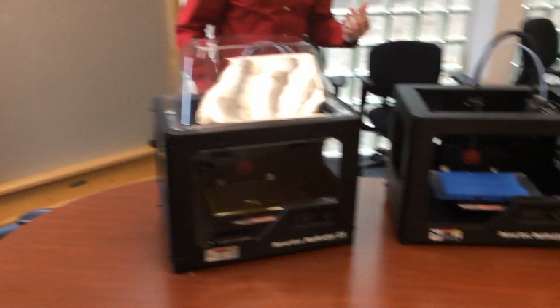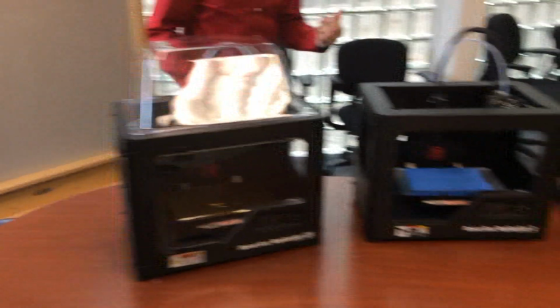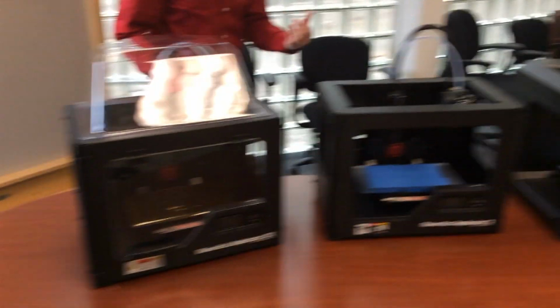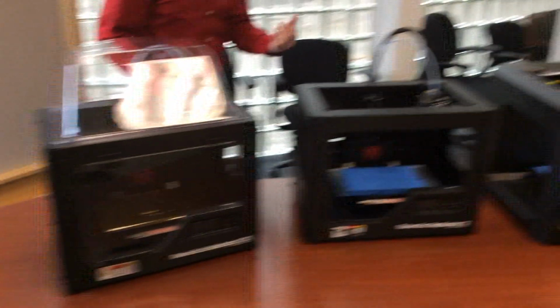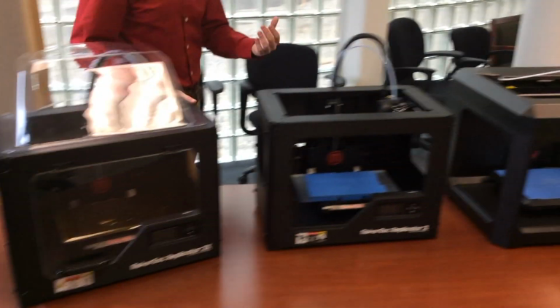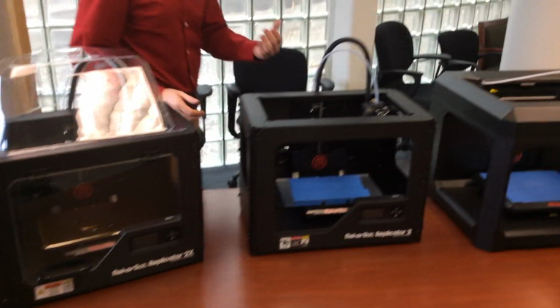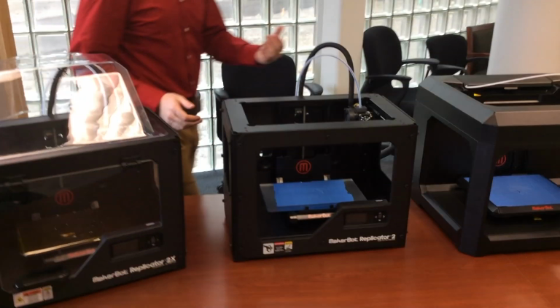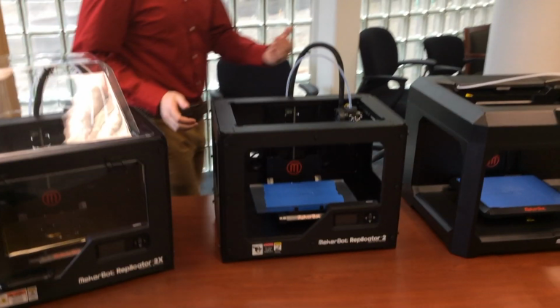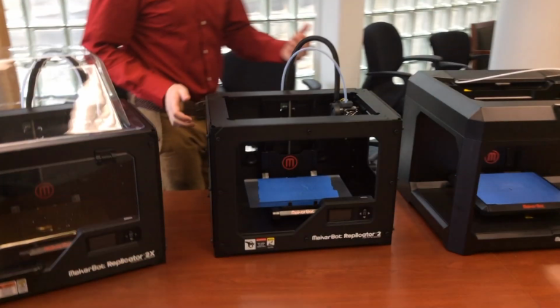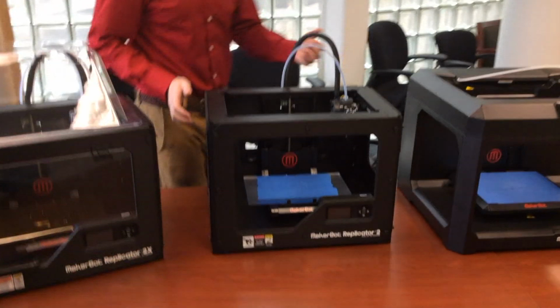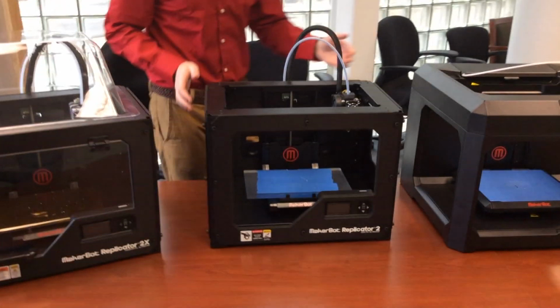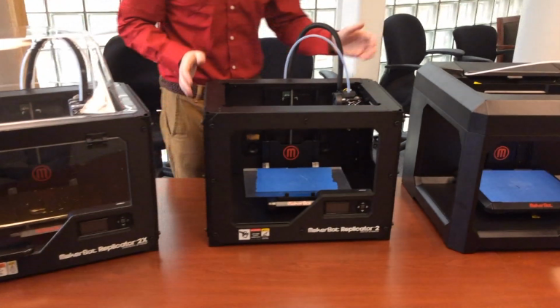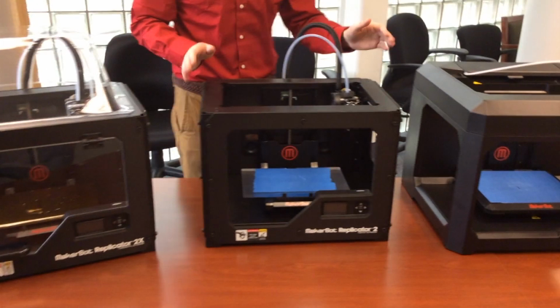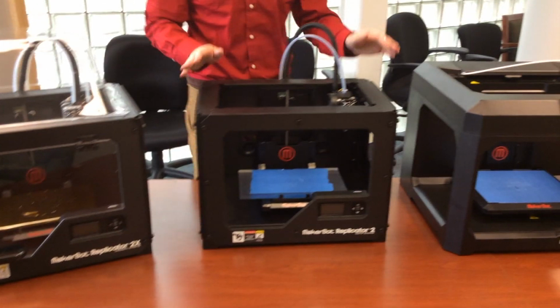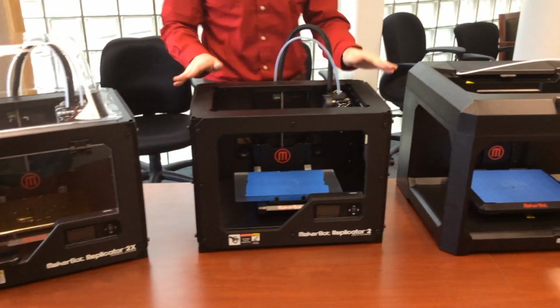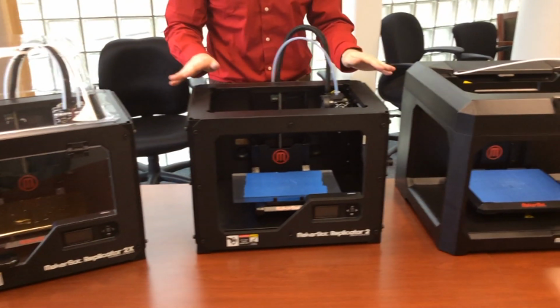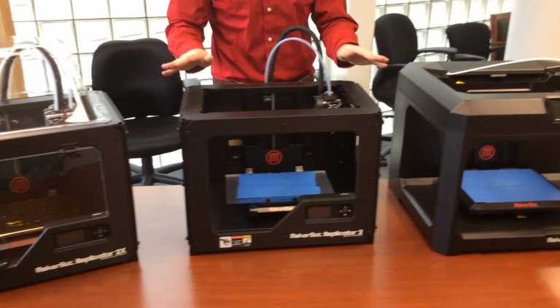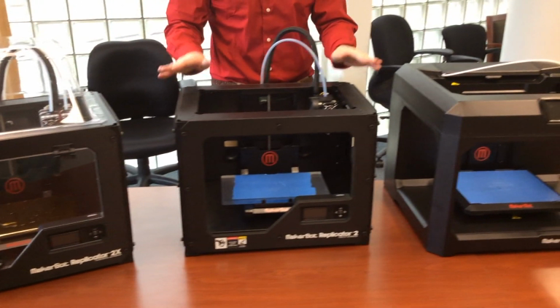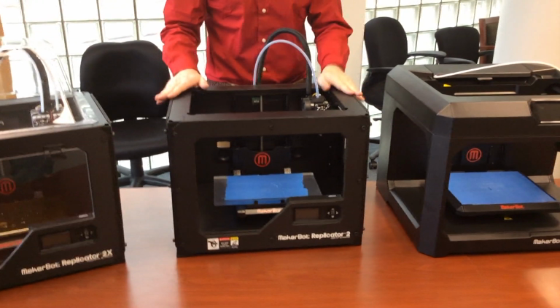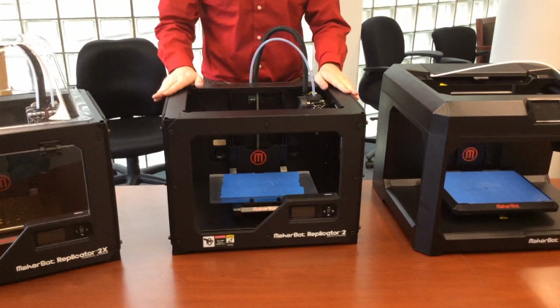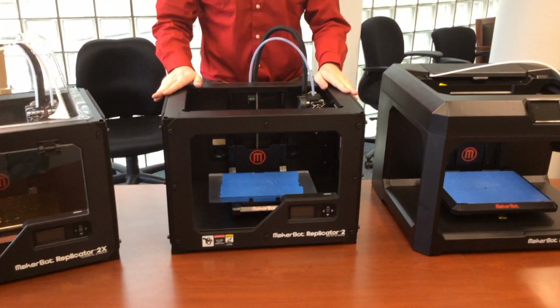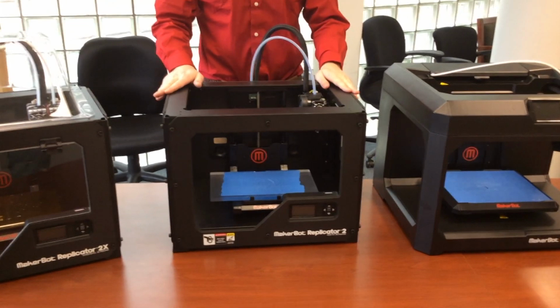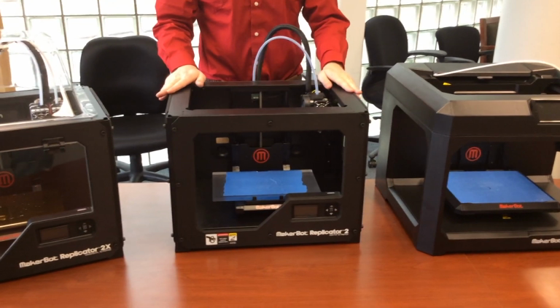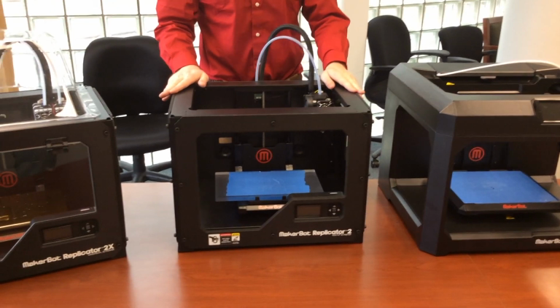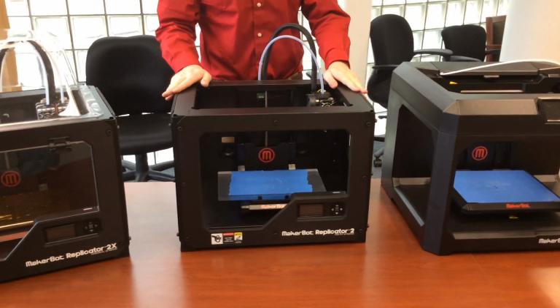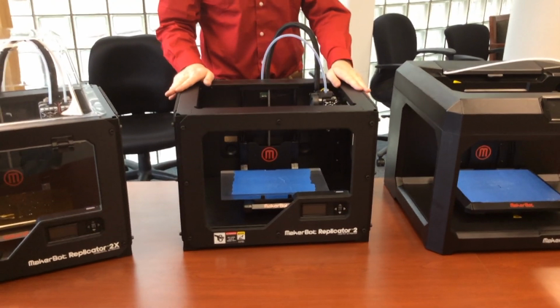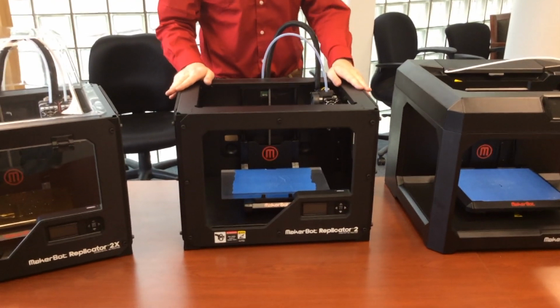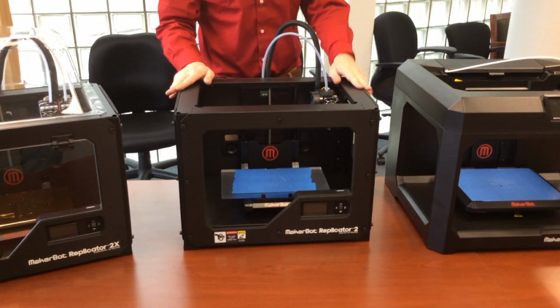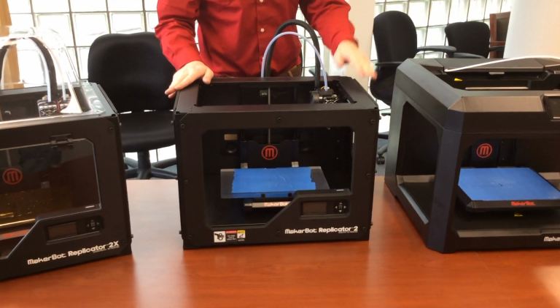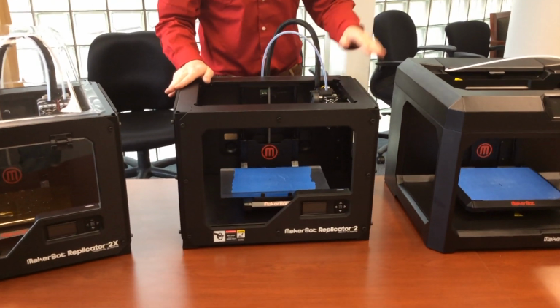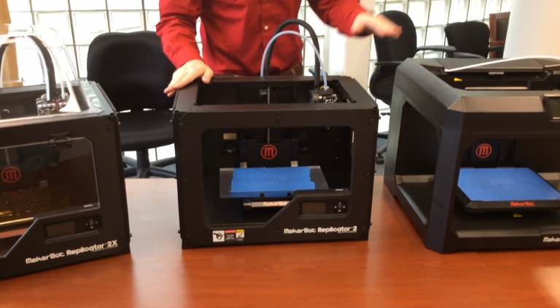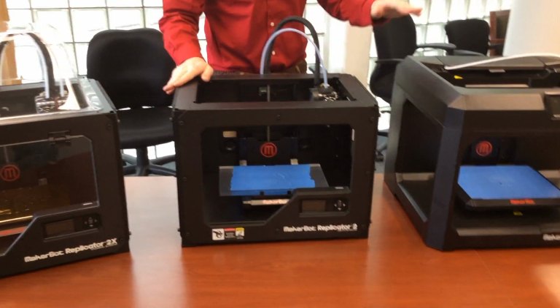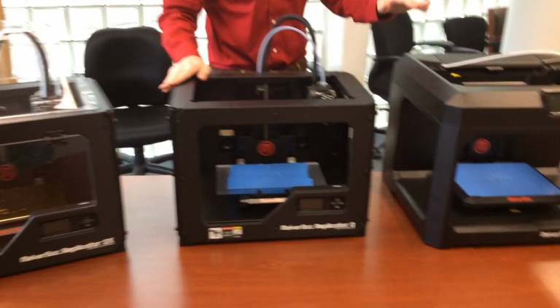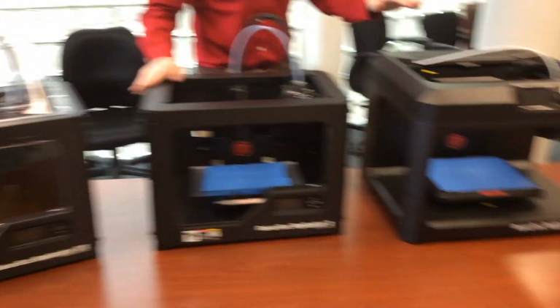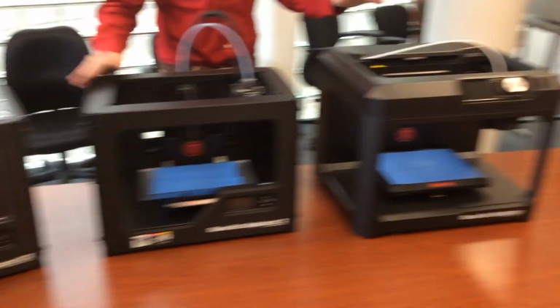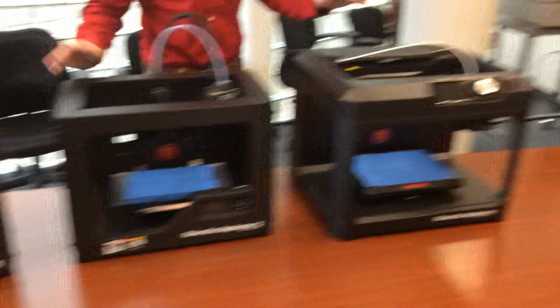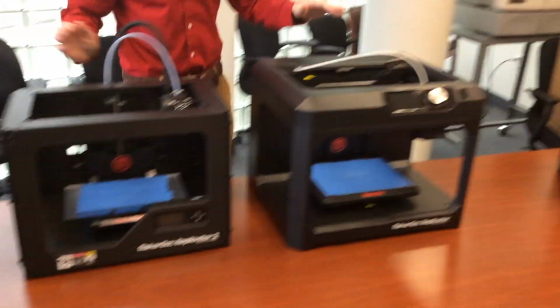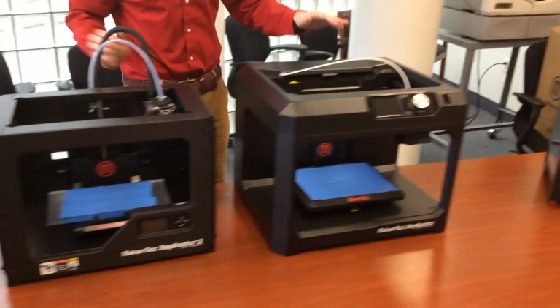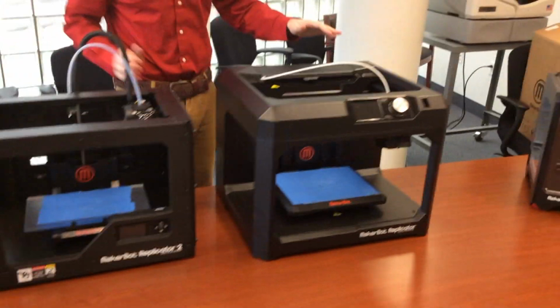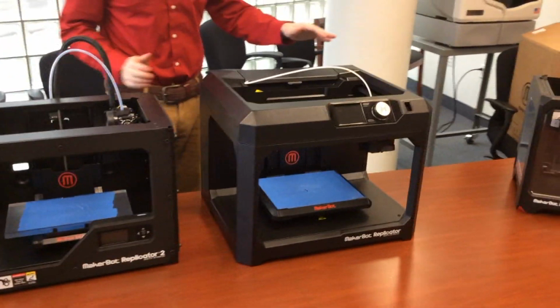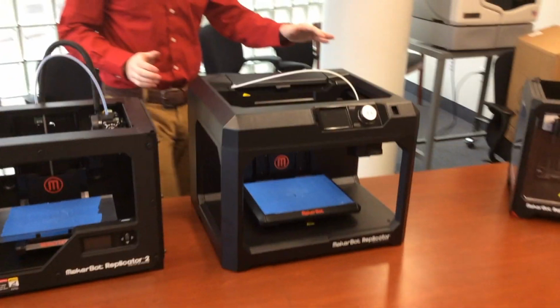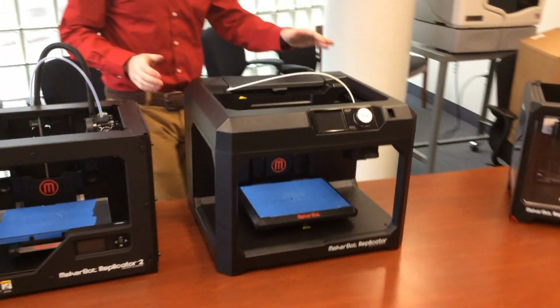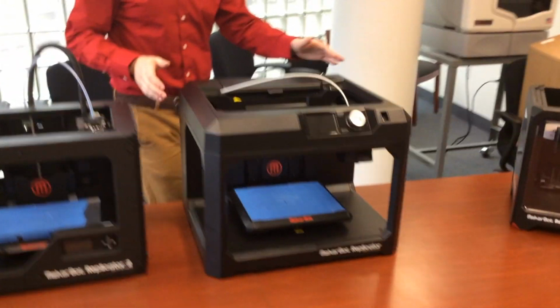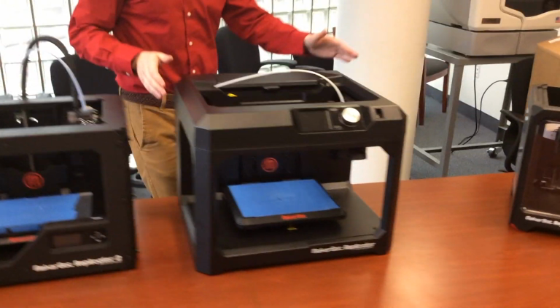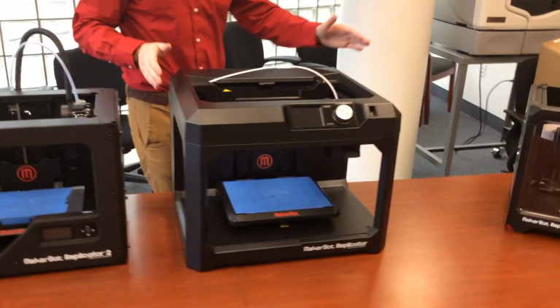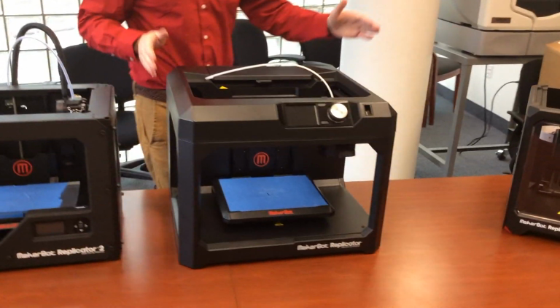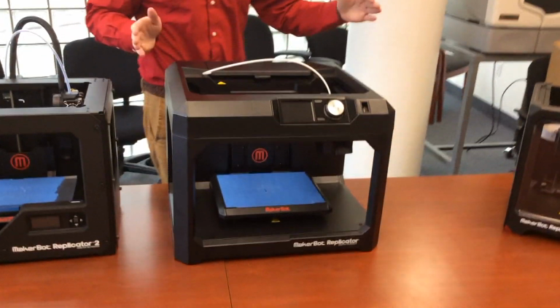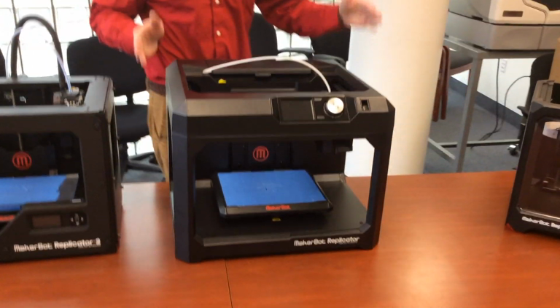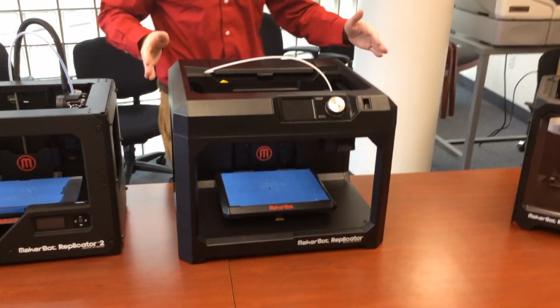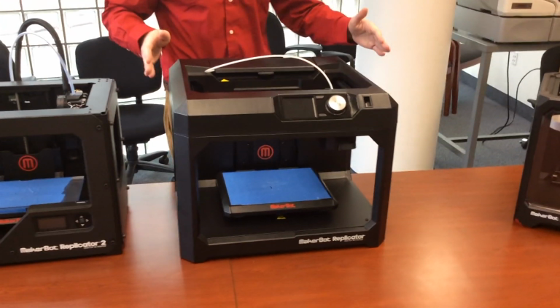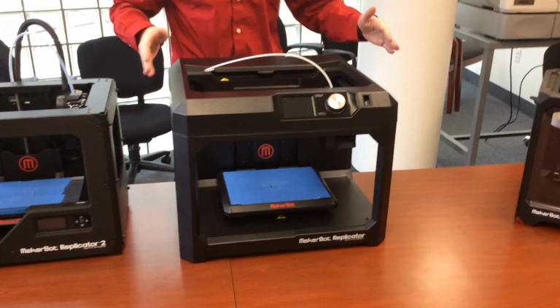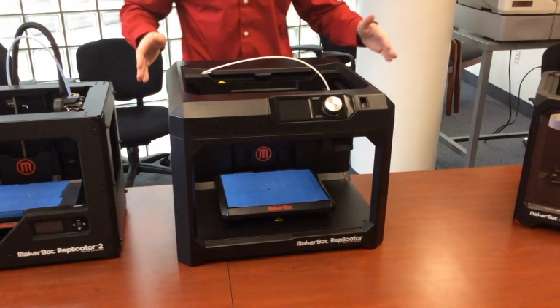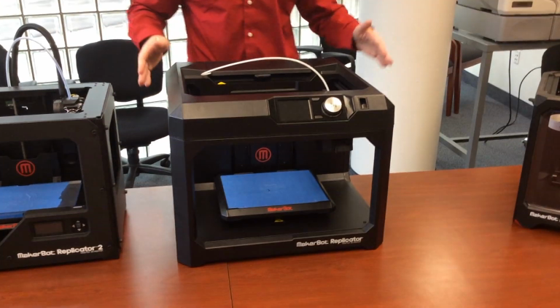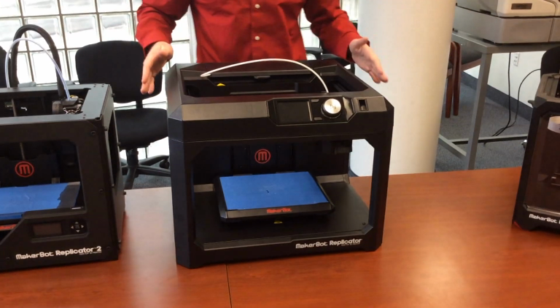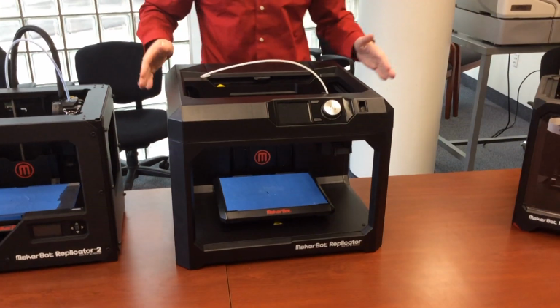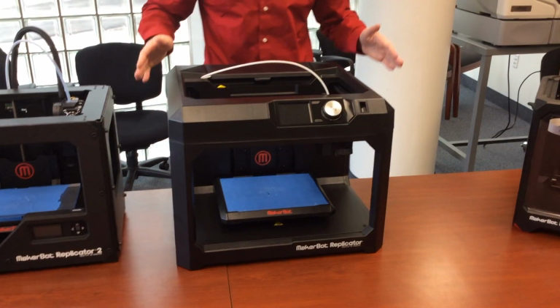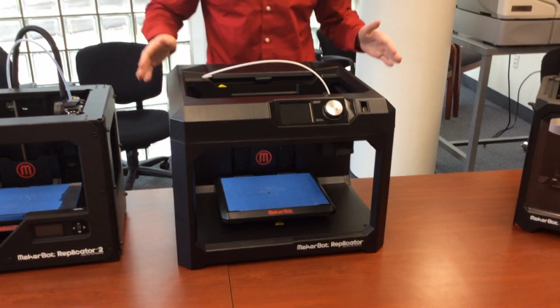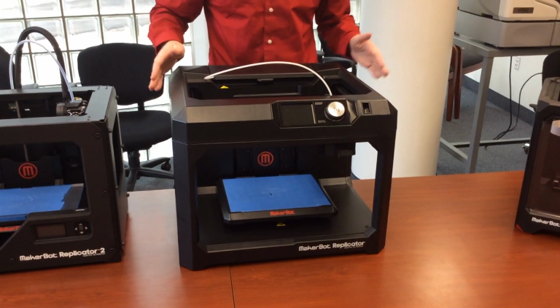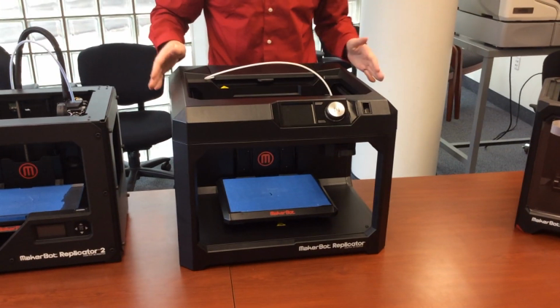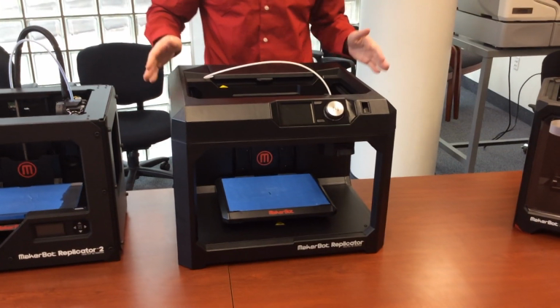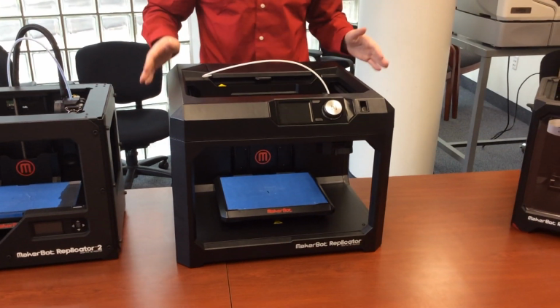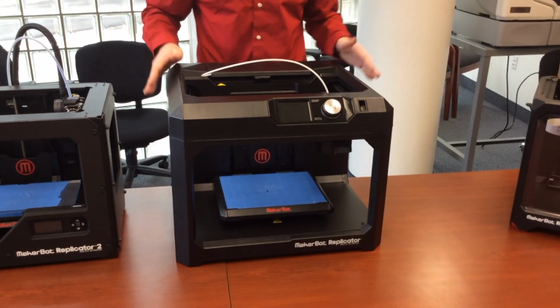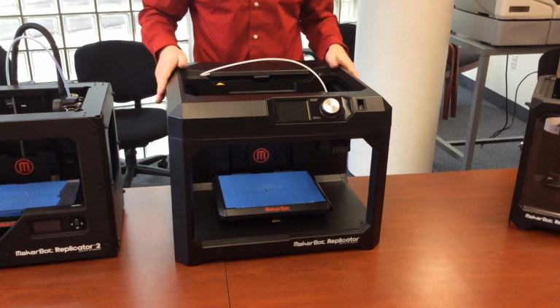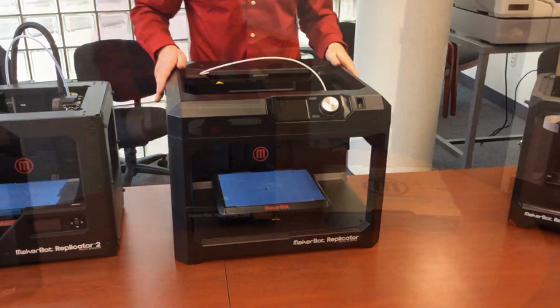This is the Replicator 2, and the next generation fifth generation Replicator system.